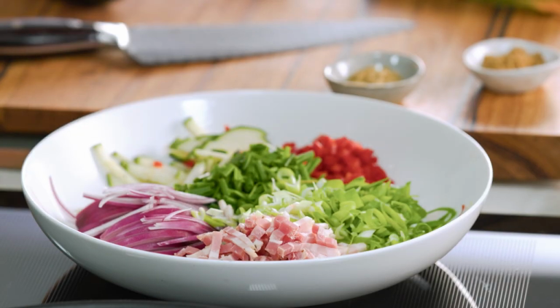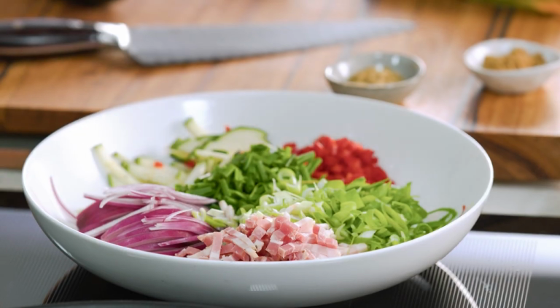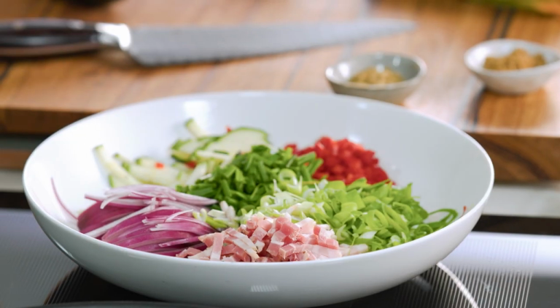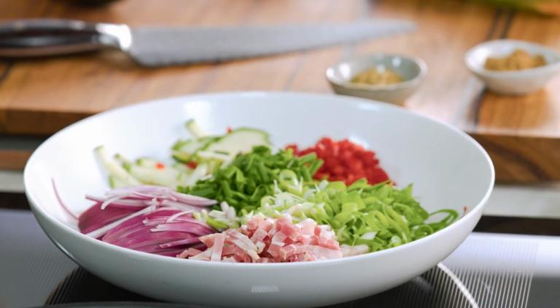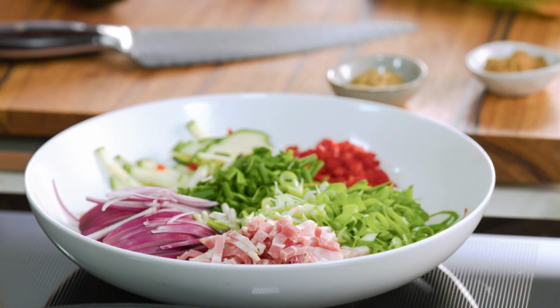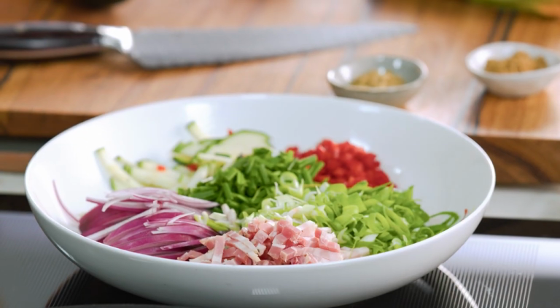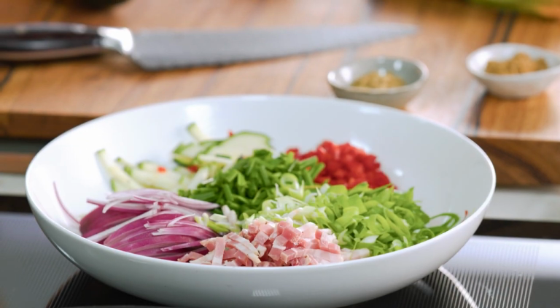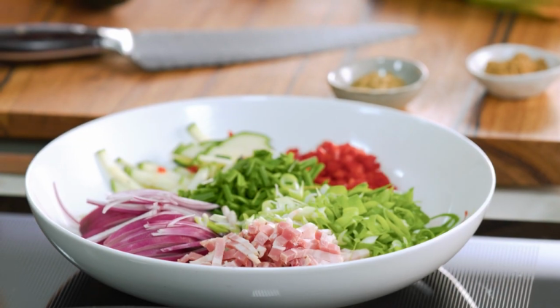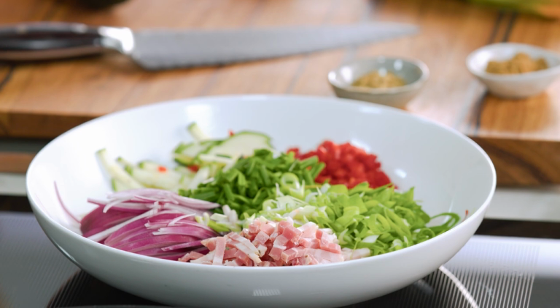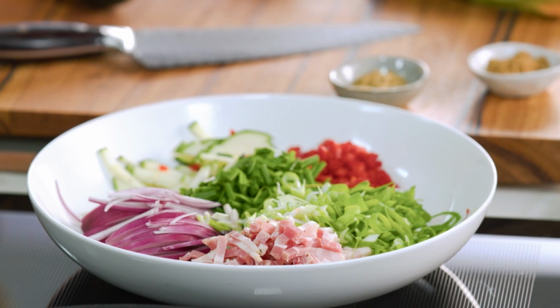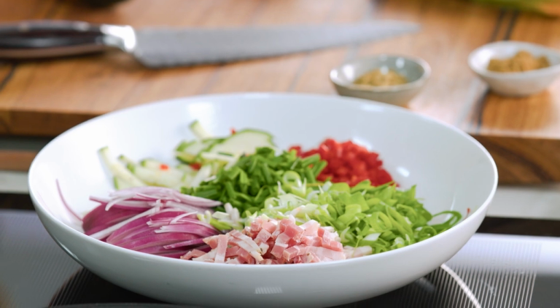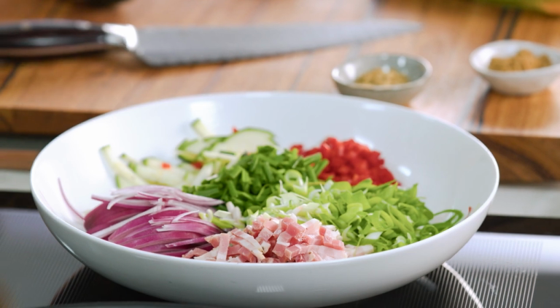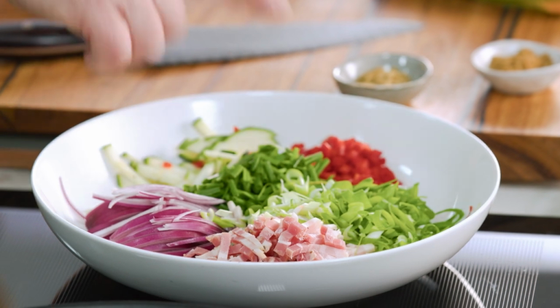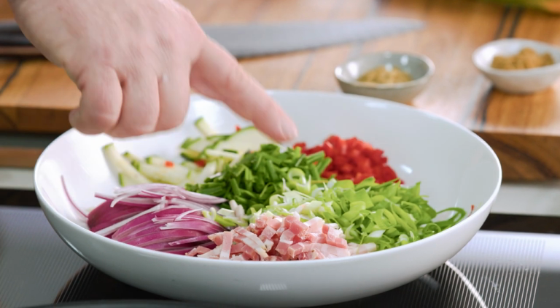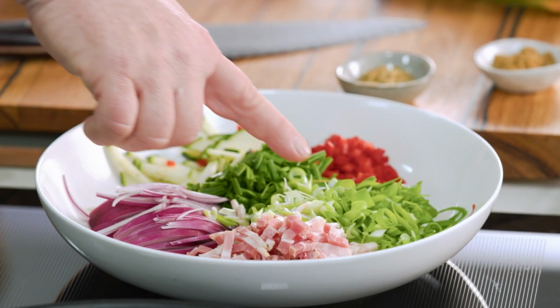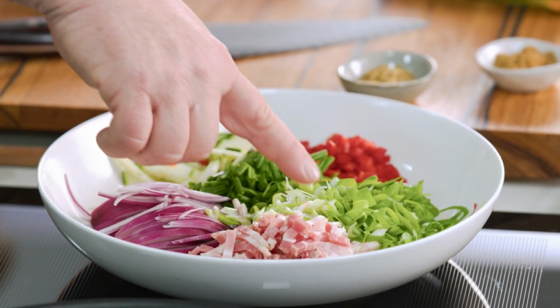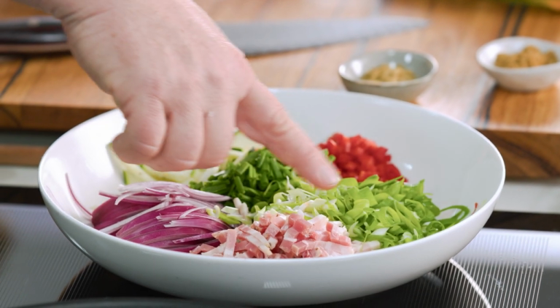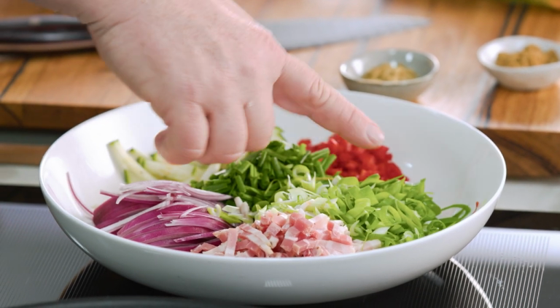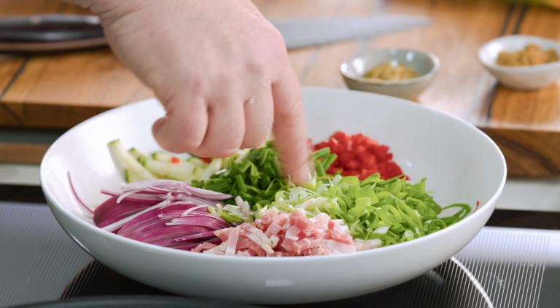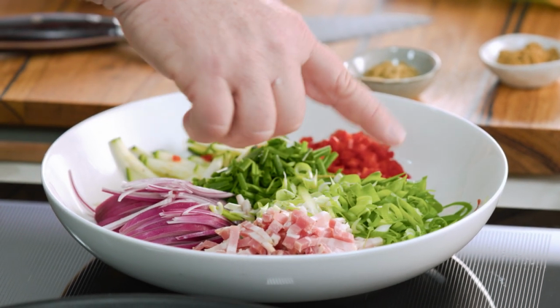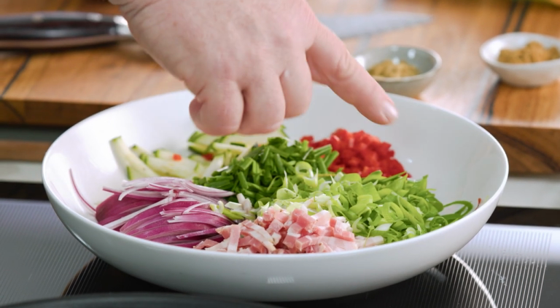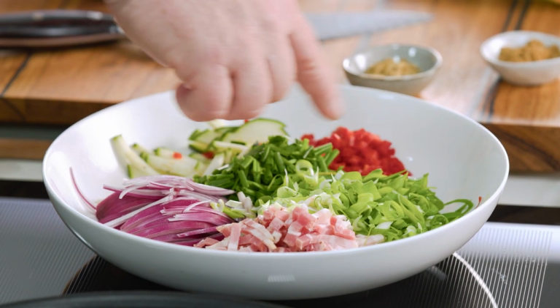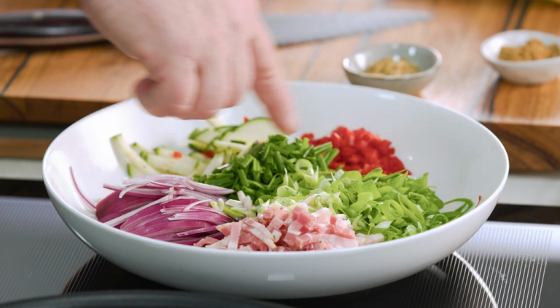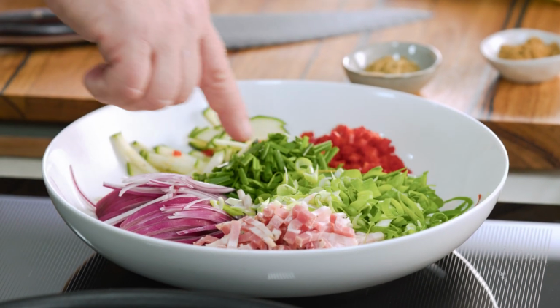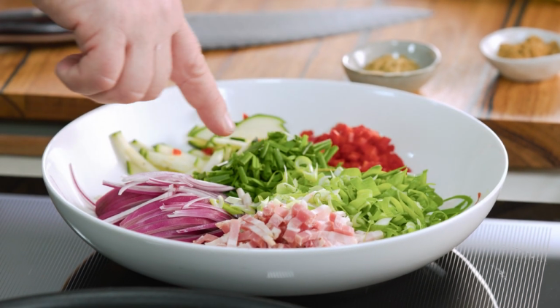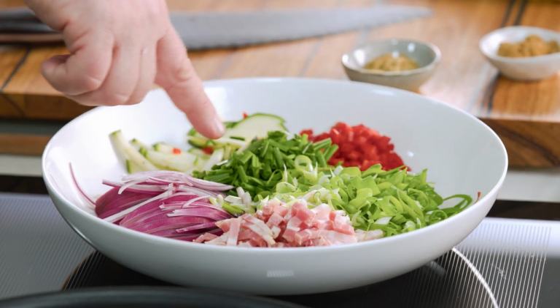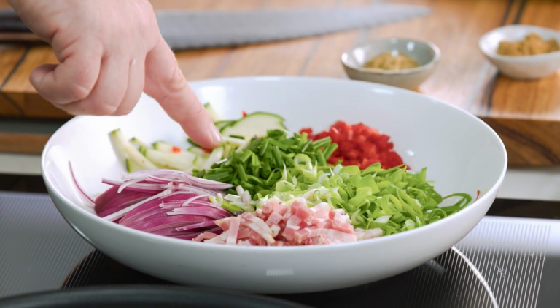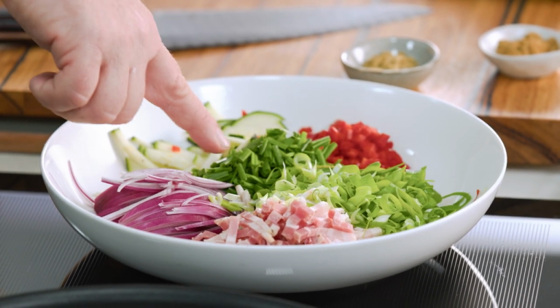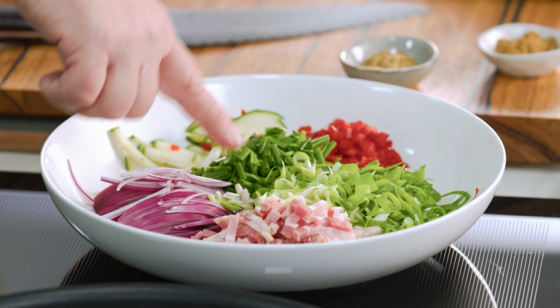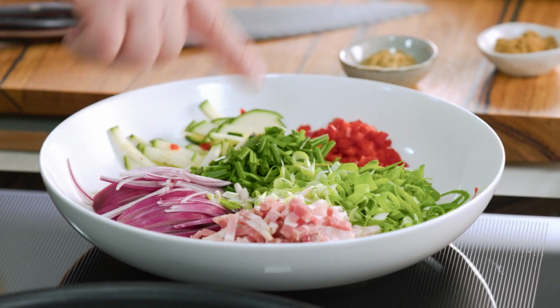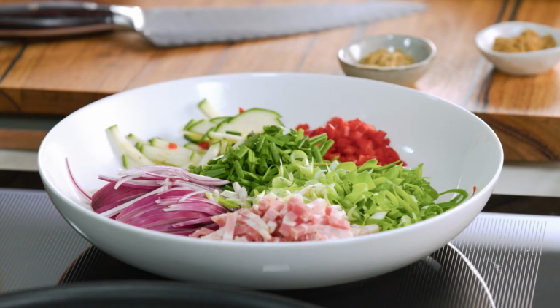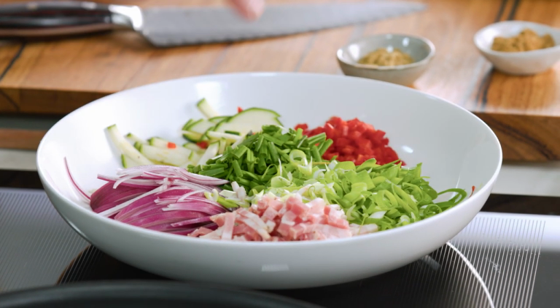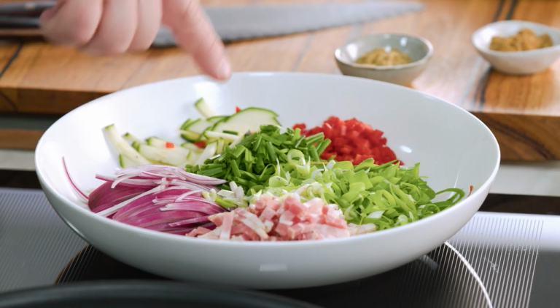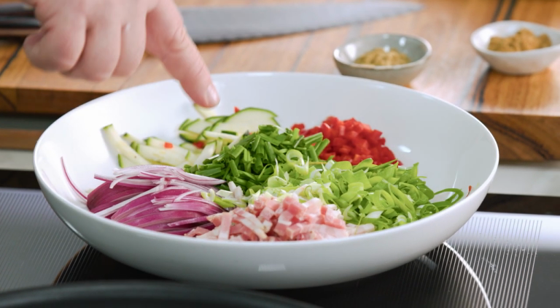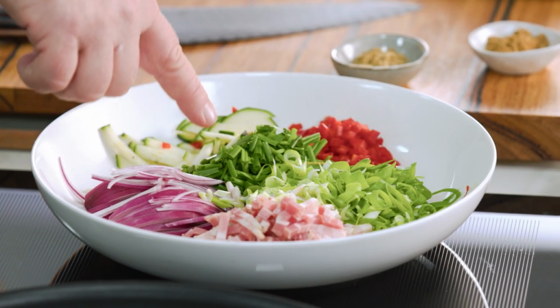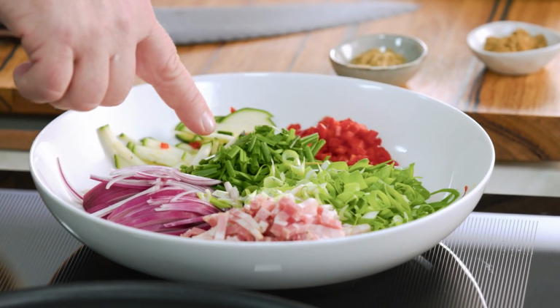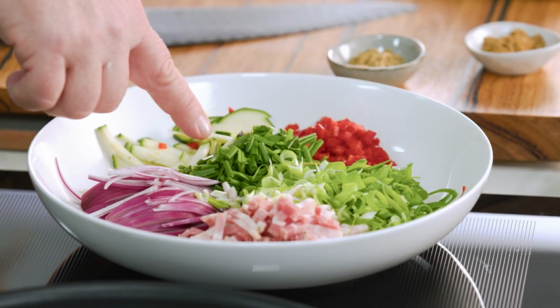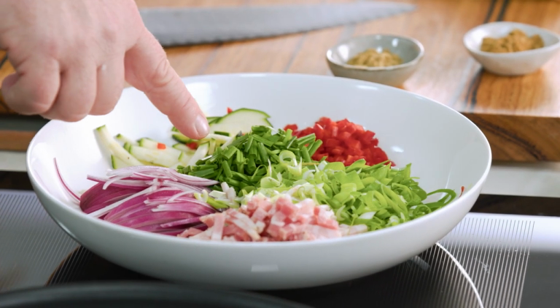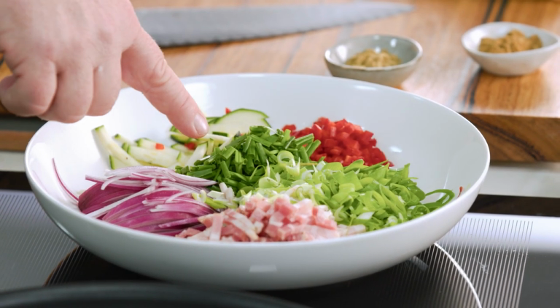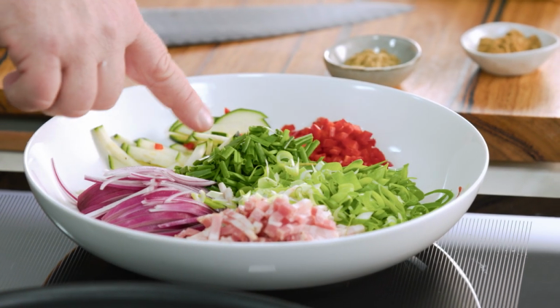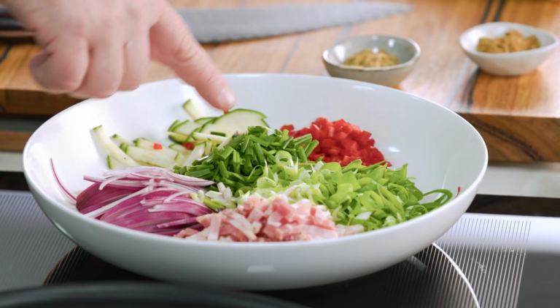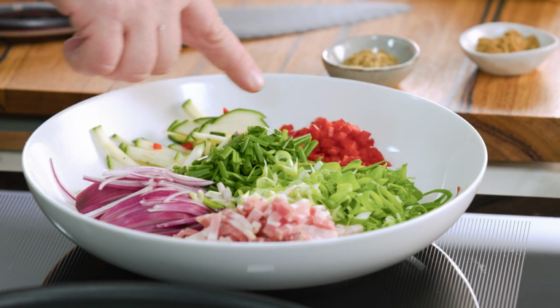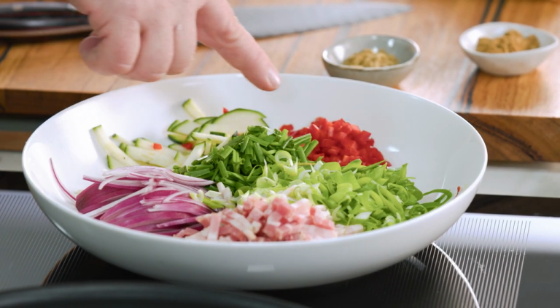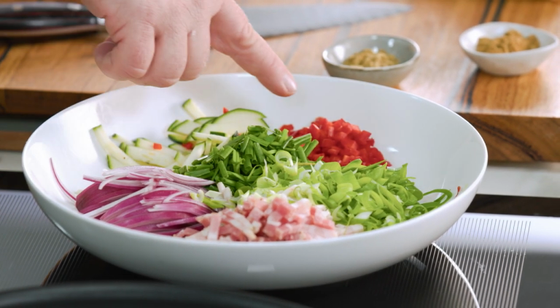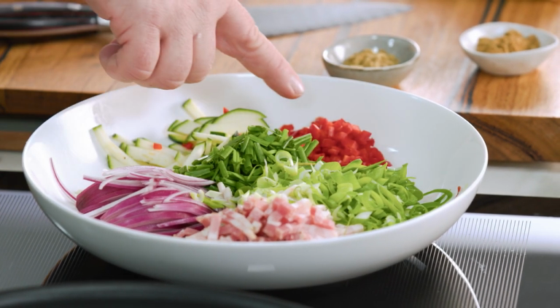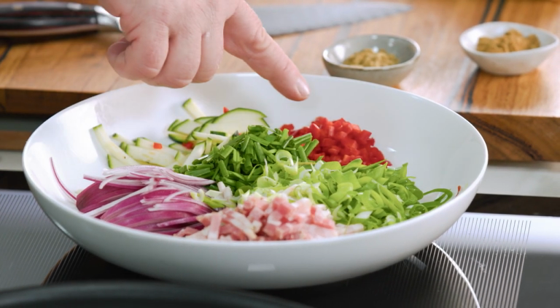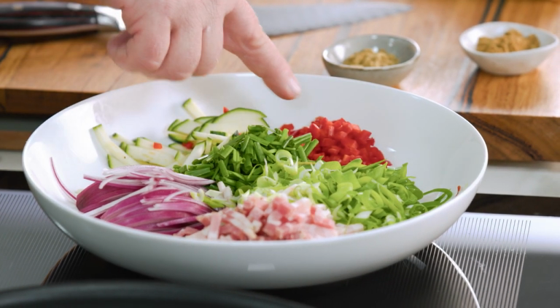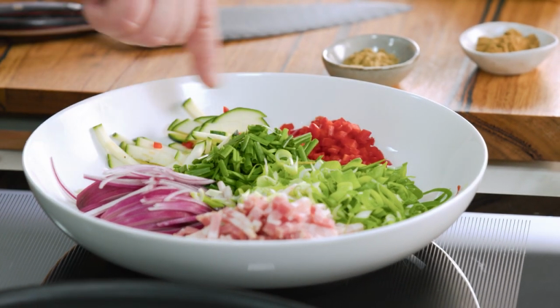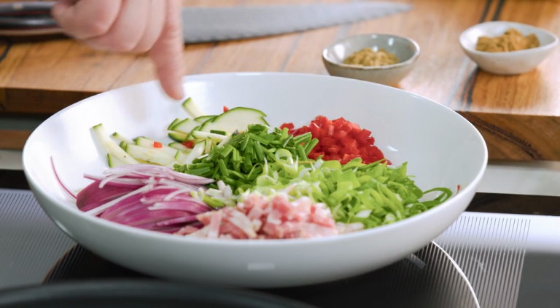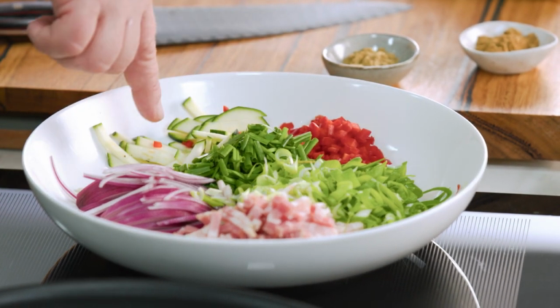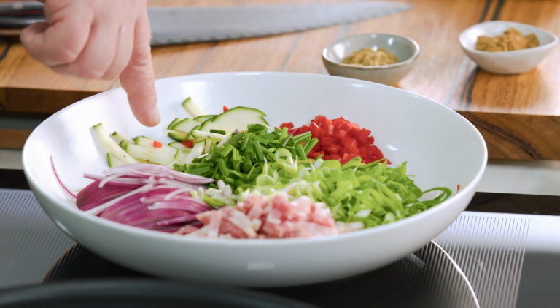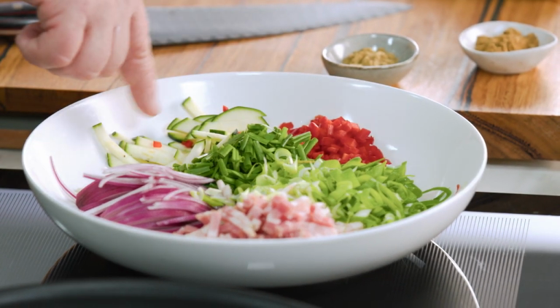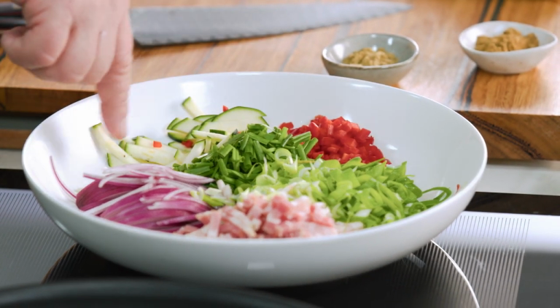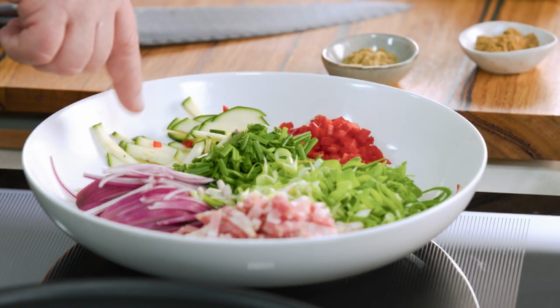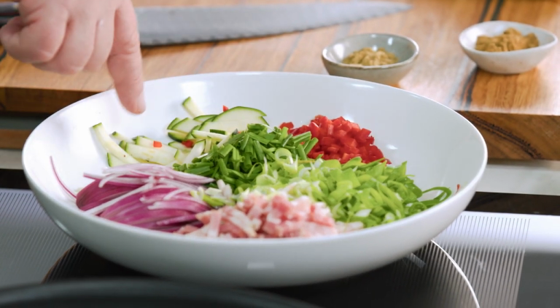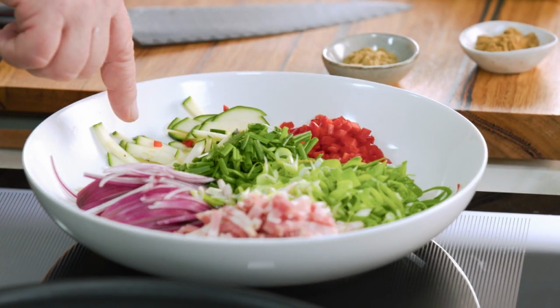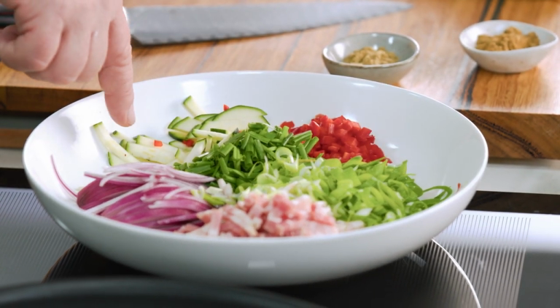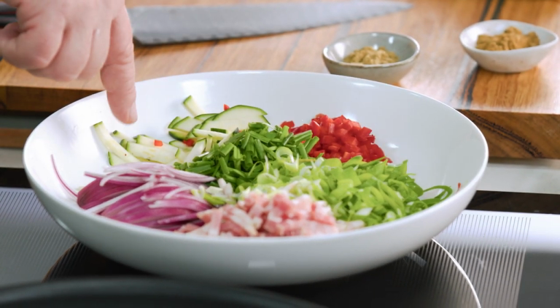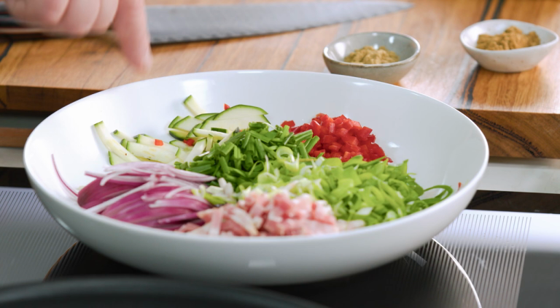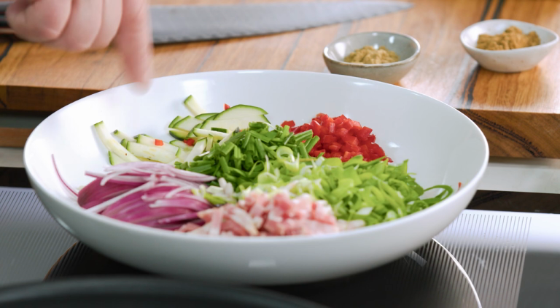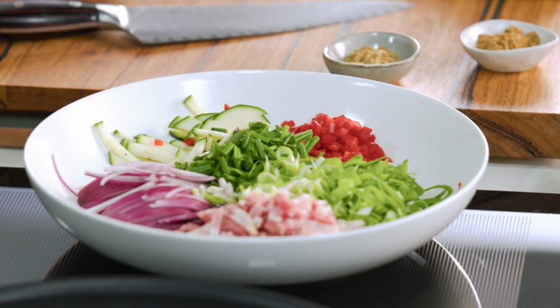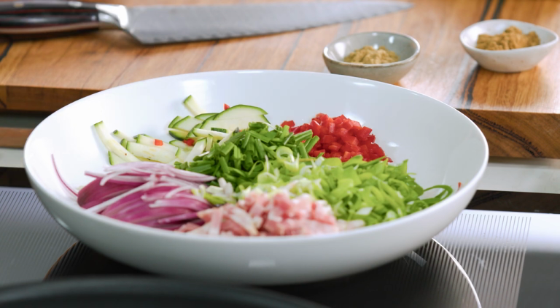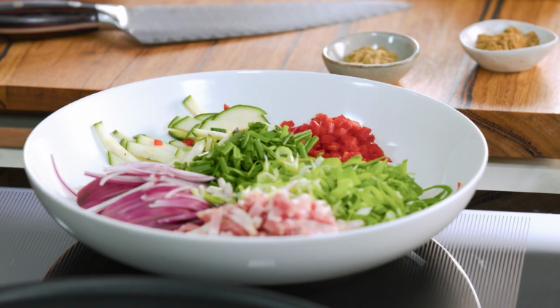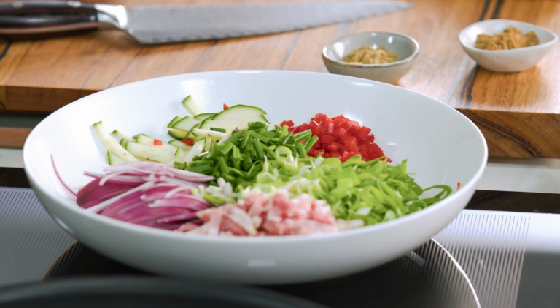I've got some spring onions I've already chopped up, some garlic chives and some chives, some chilli, and some zucchini matchsticks.